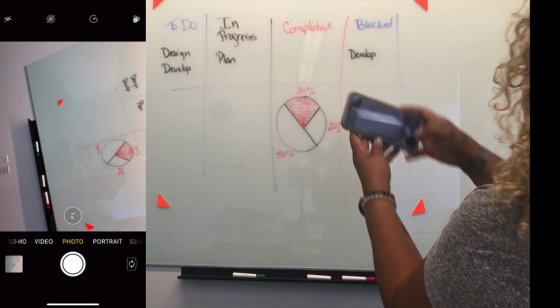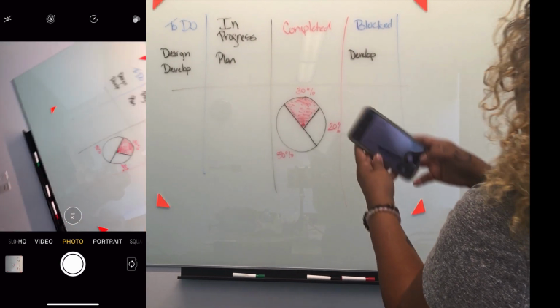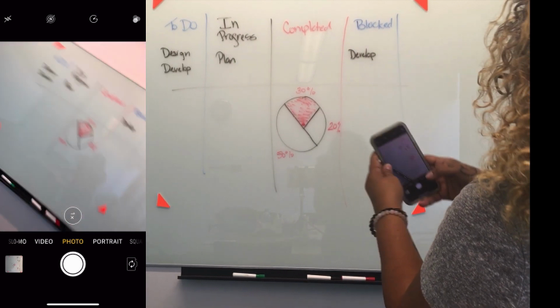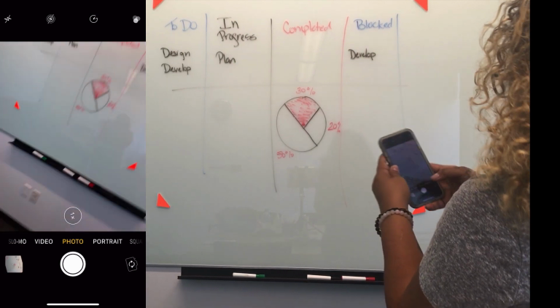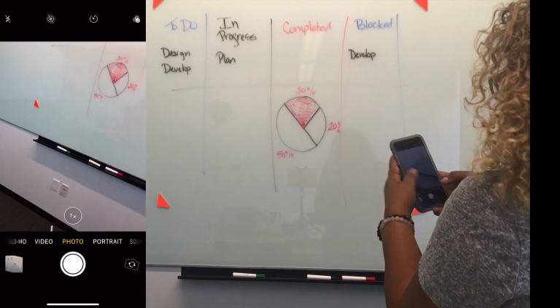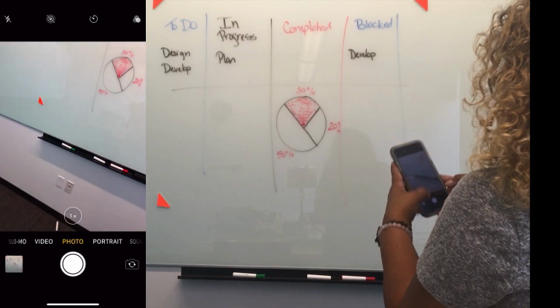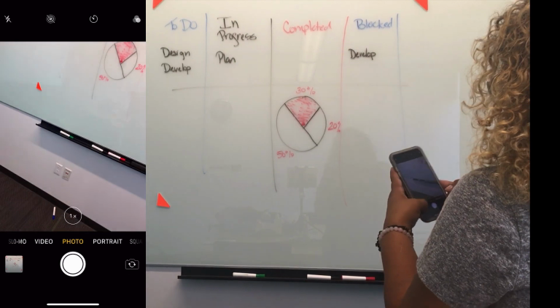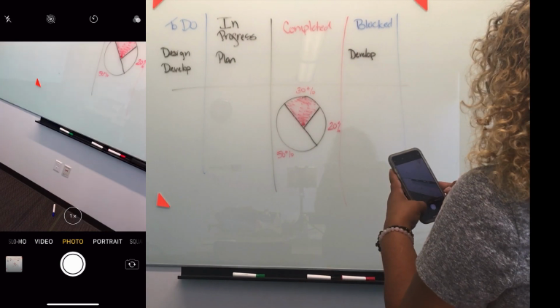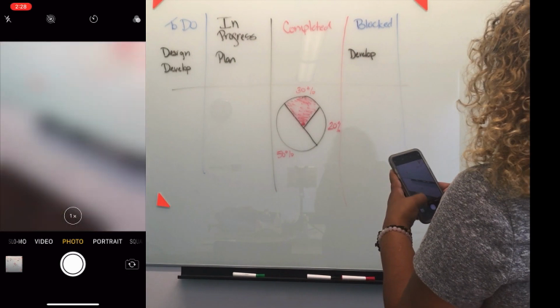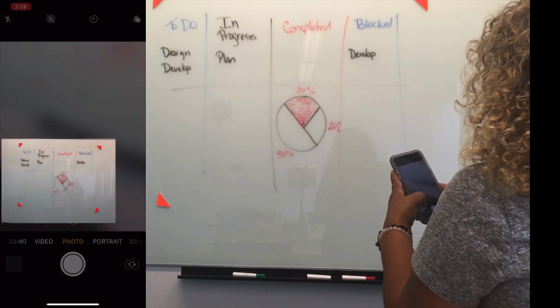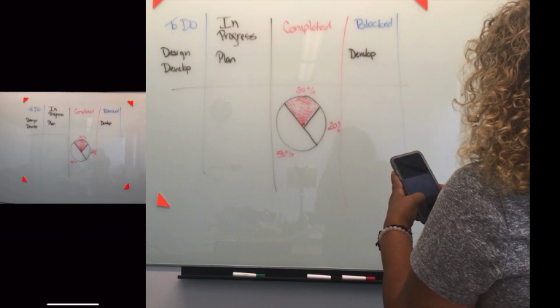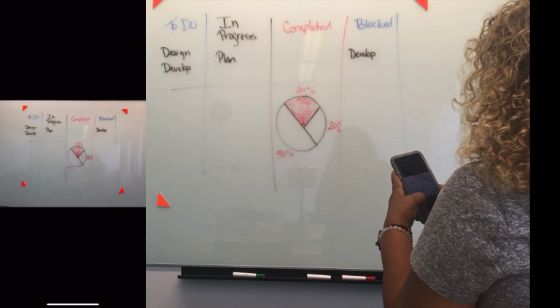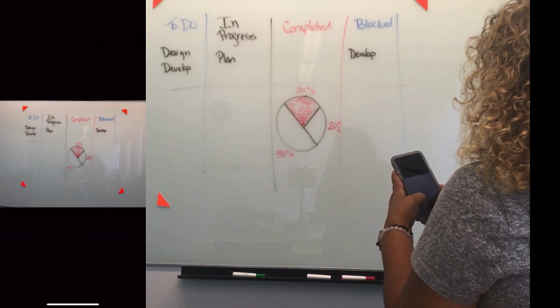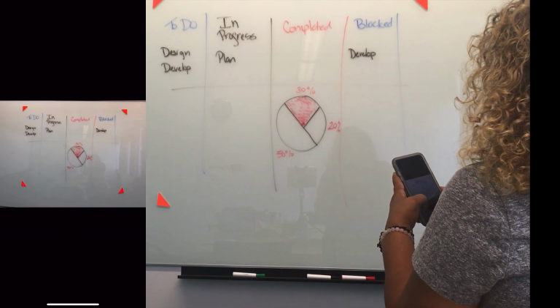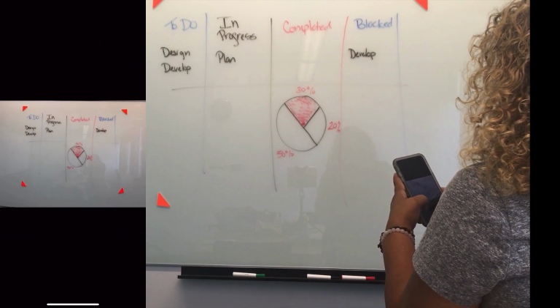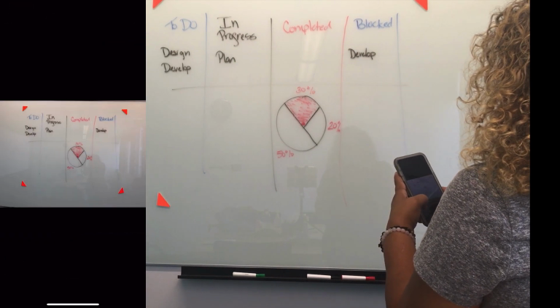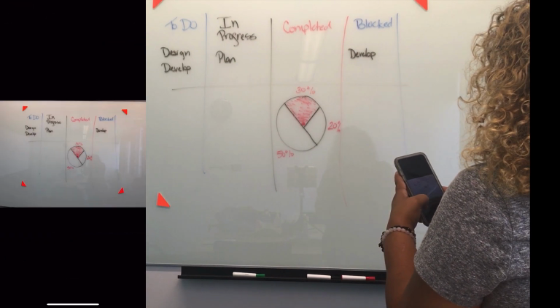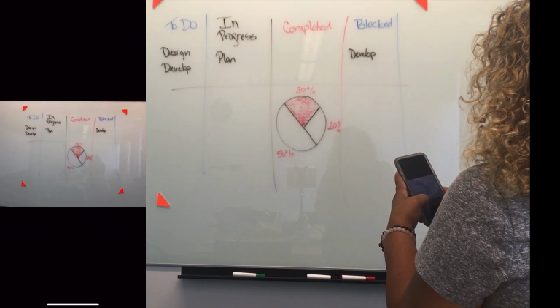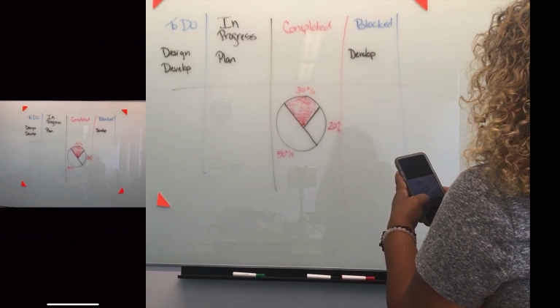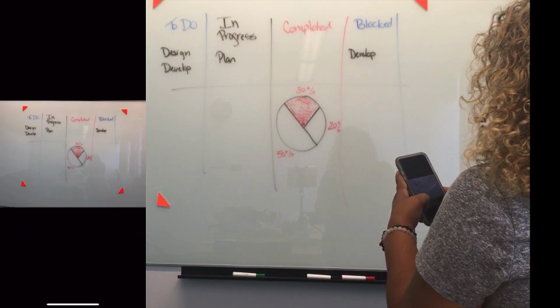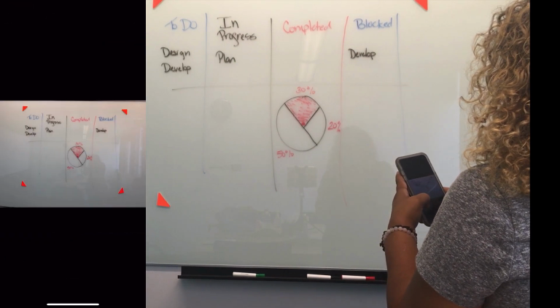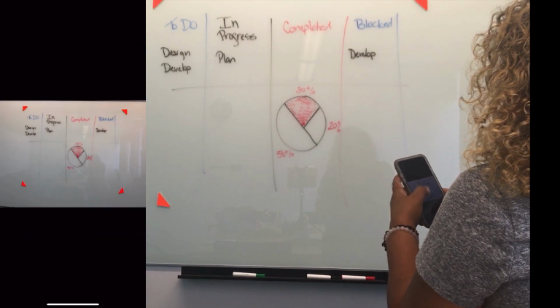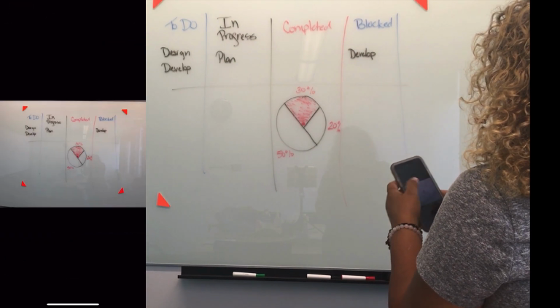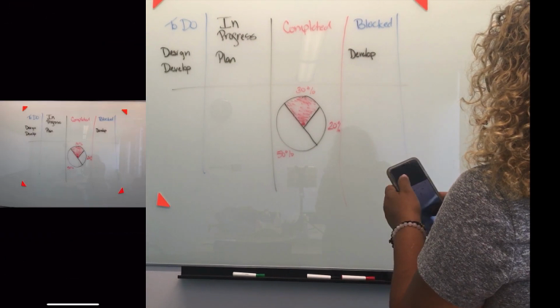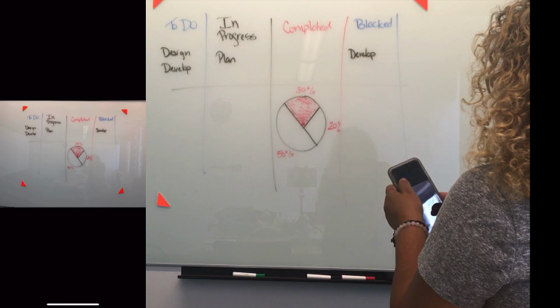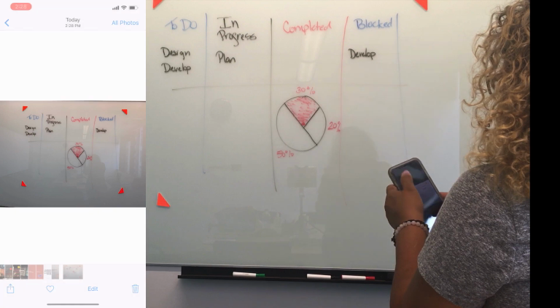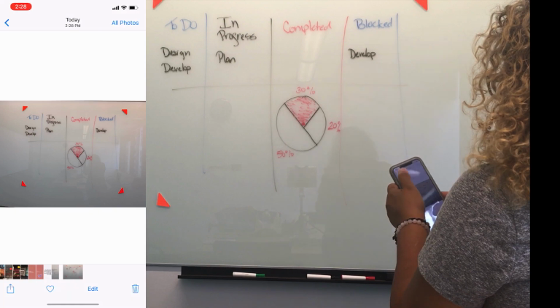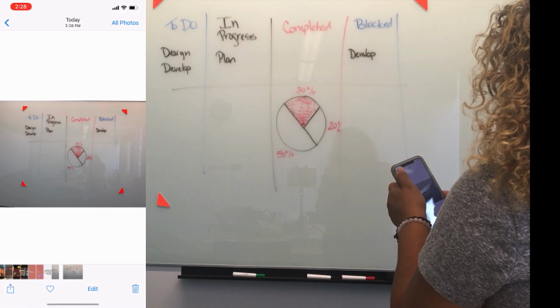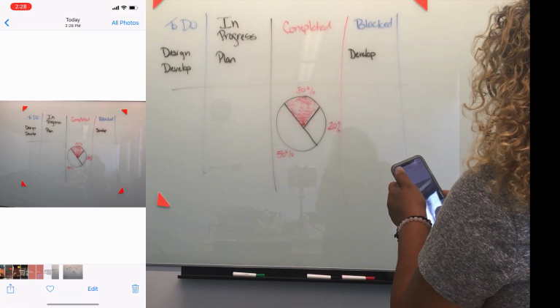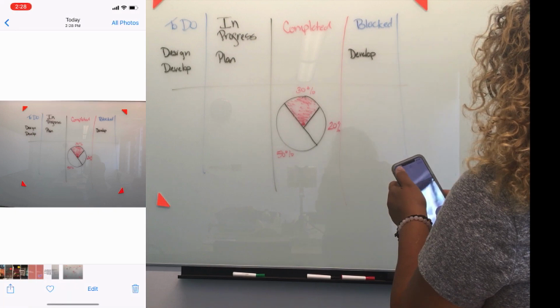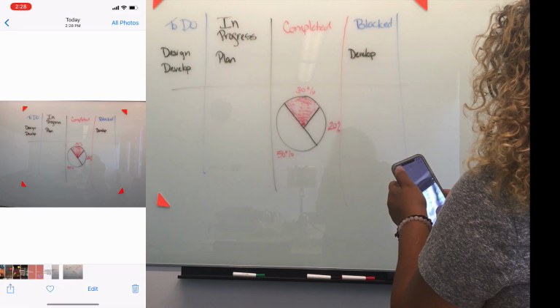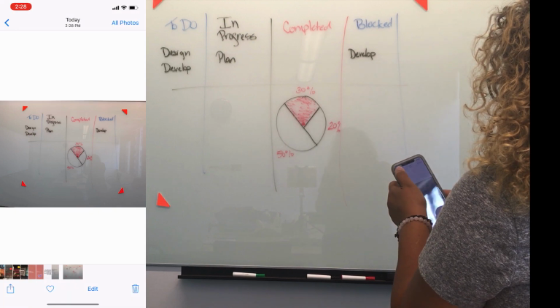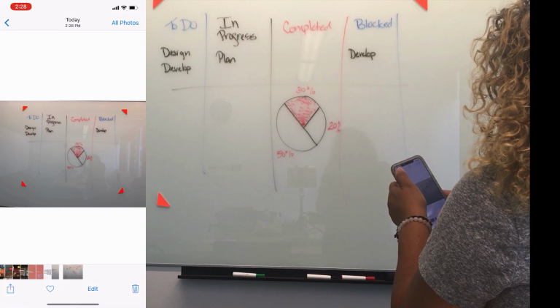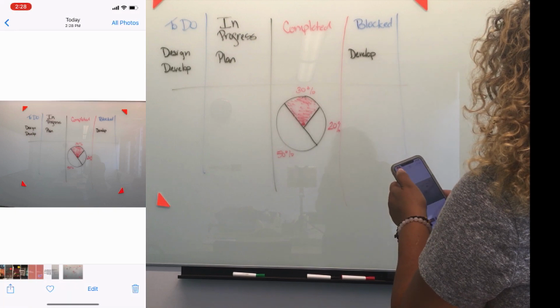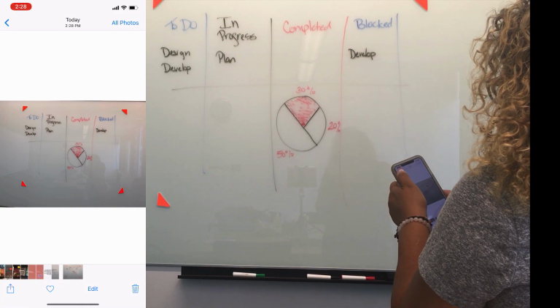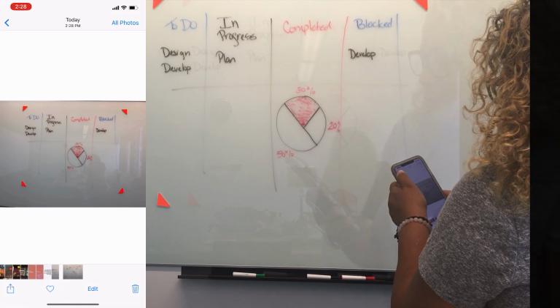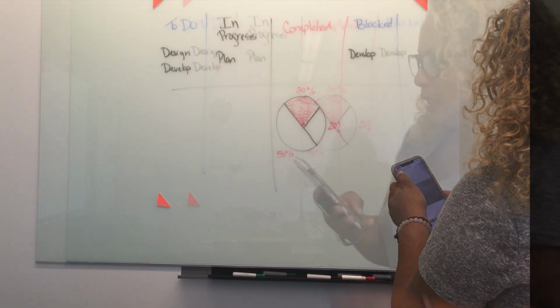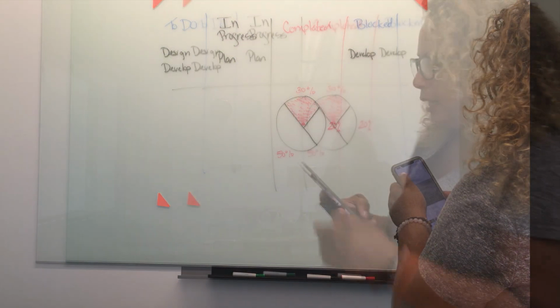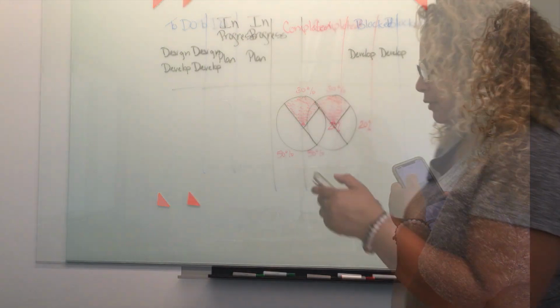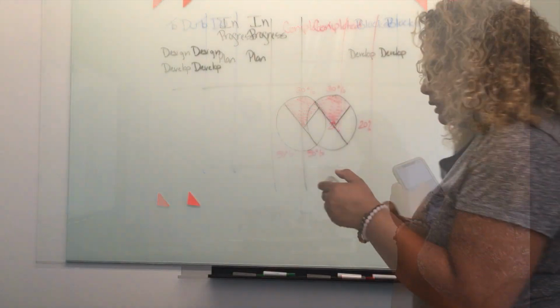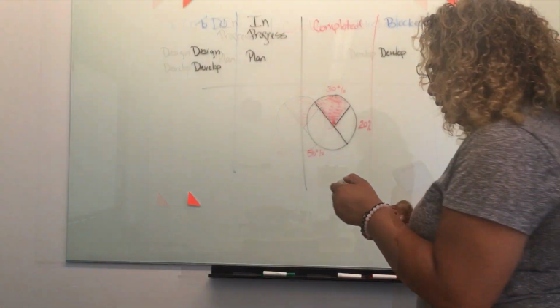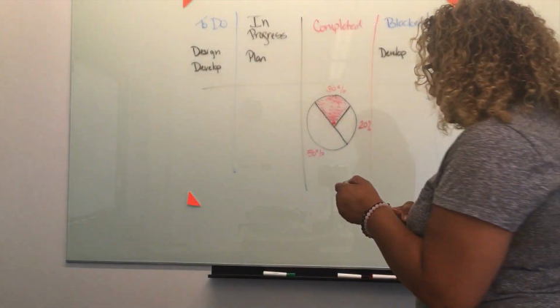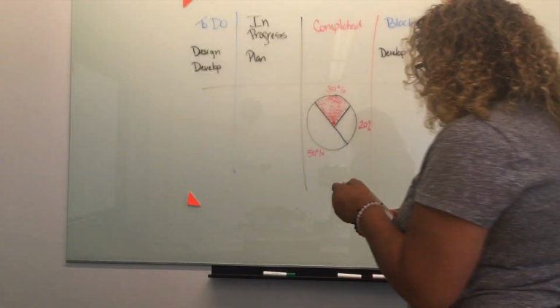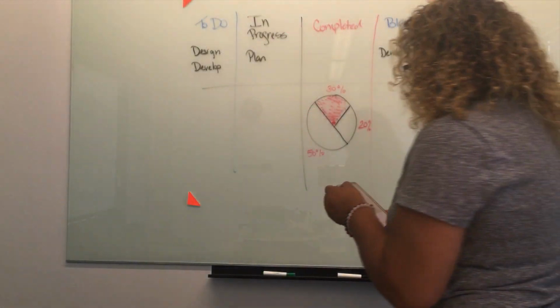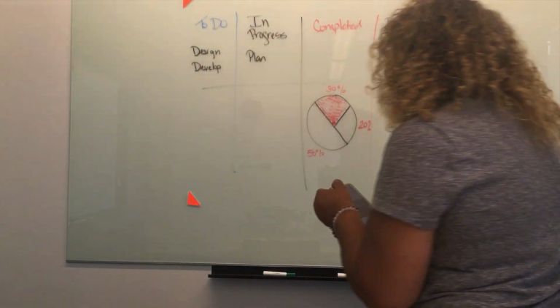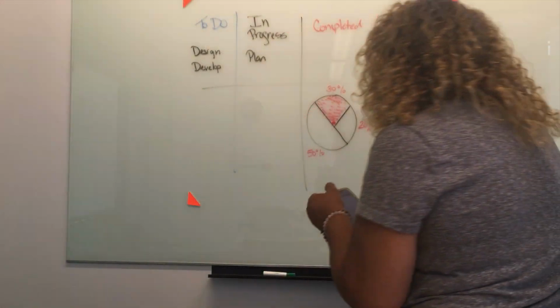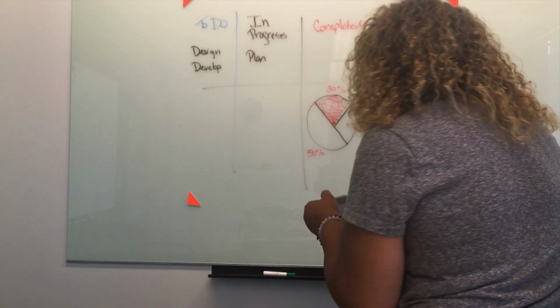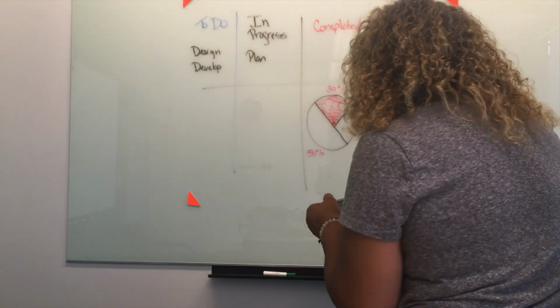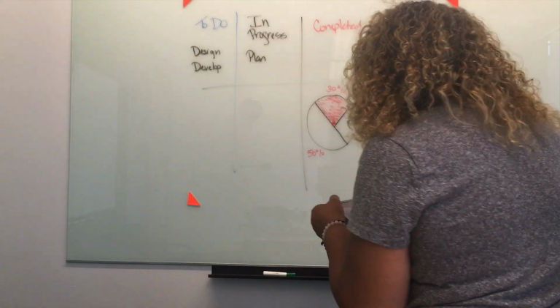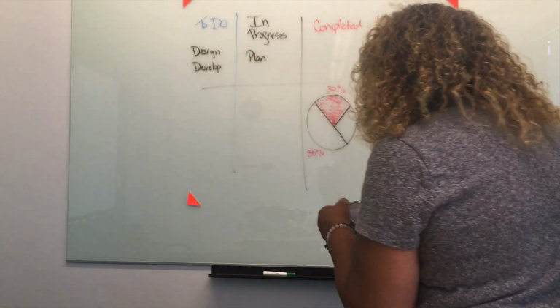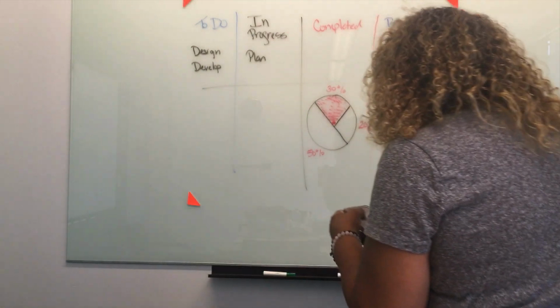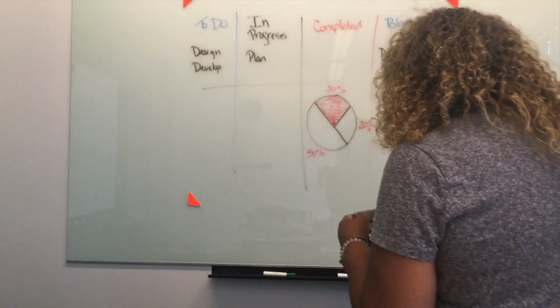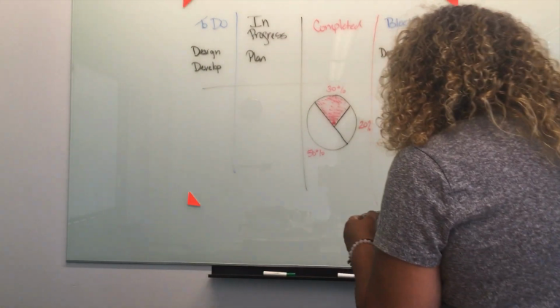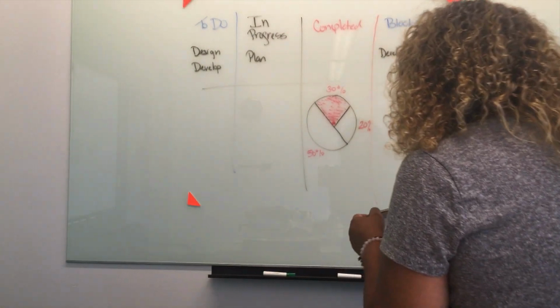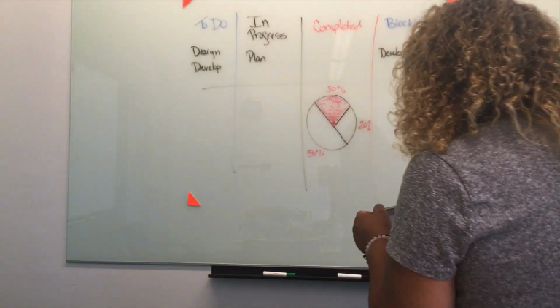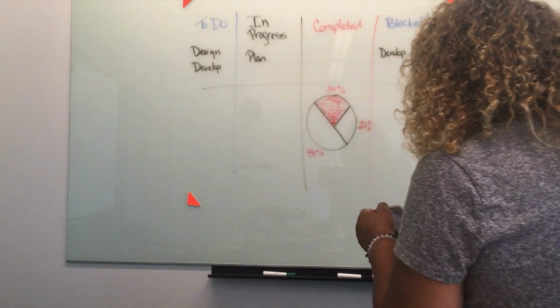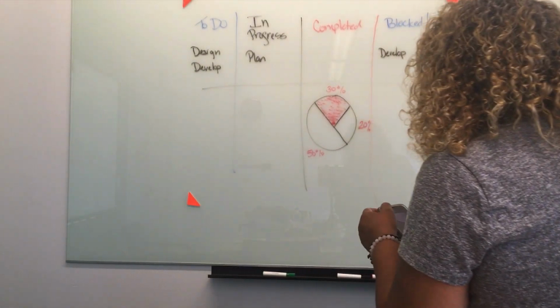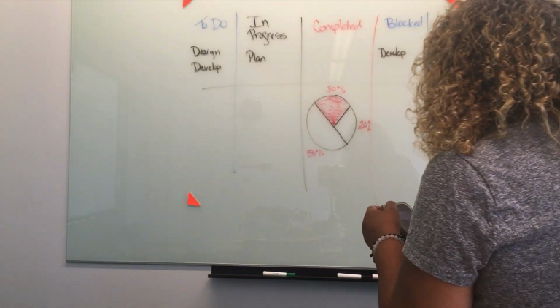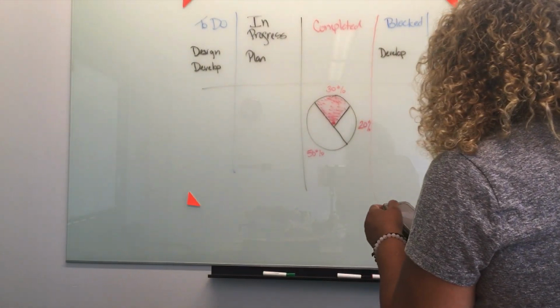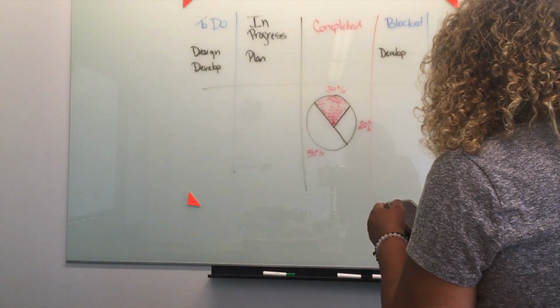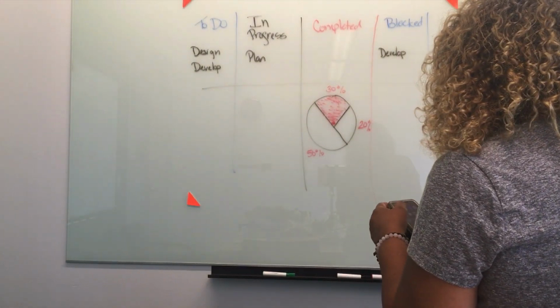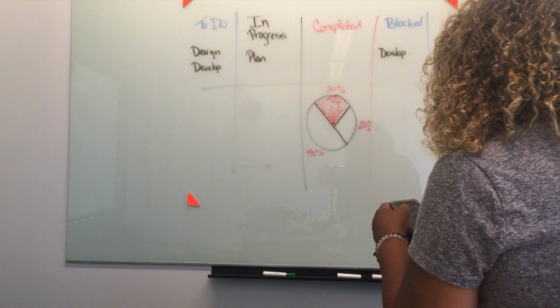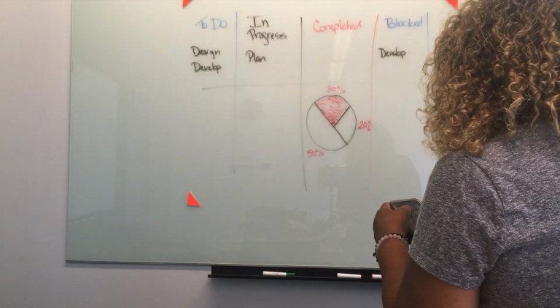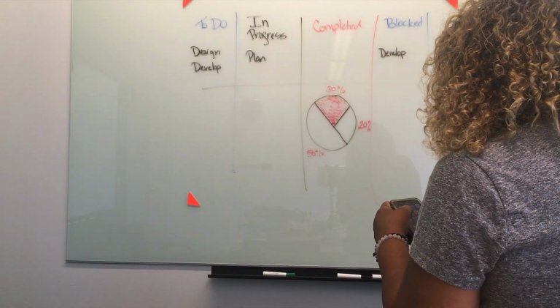So picture quality isn't the greatest. Now the next thing I'm going to do is launch the Rocketbook app.